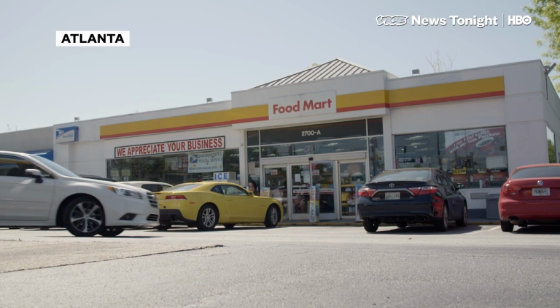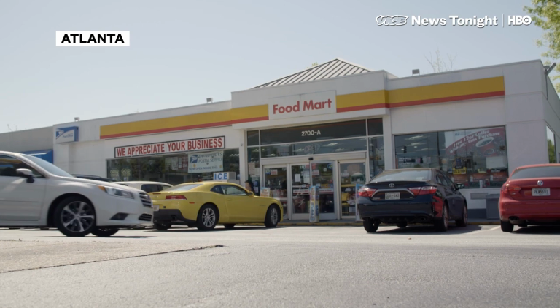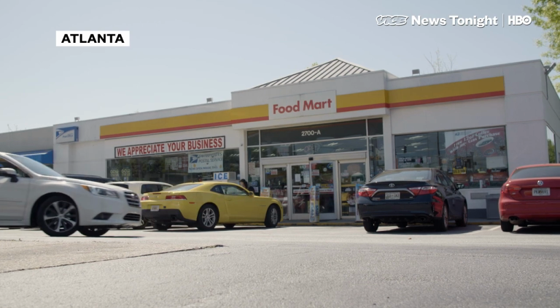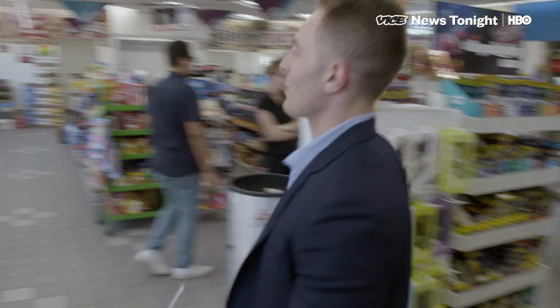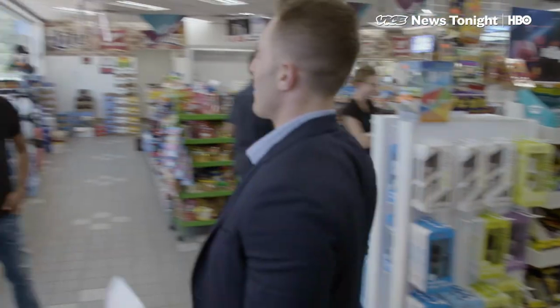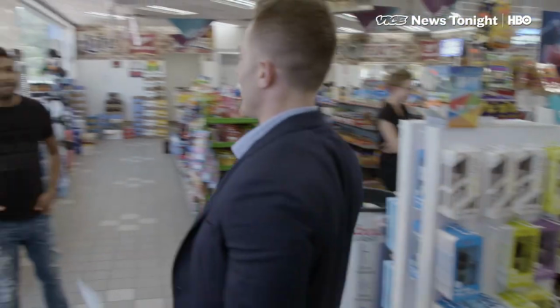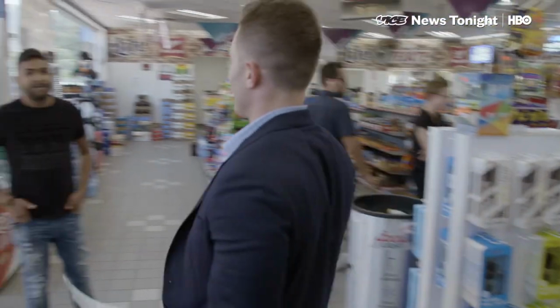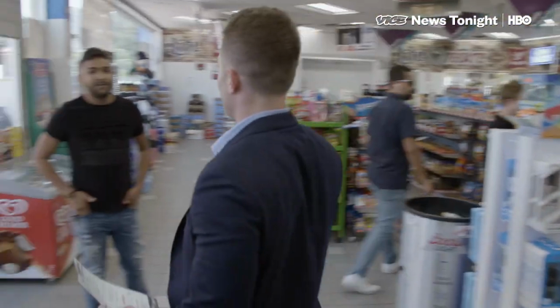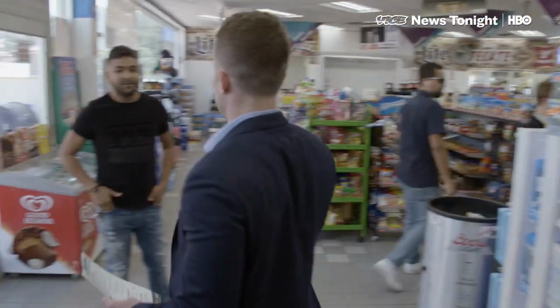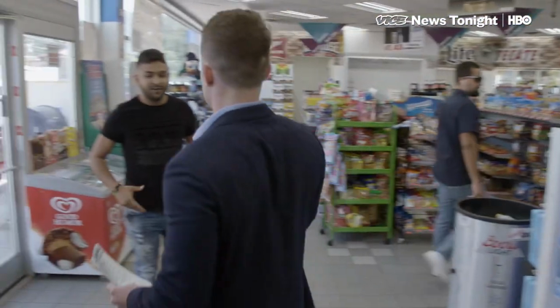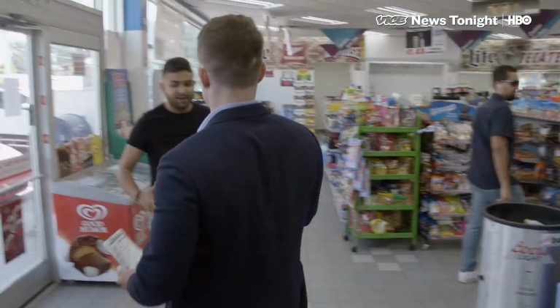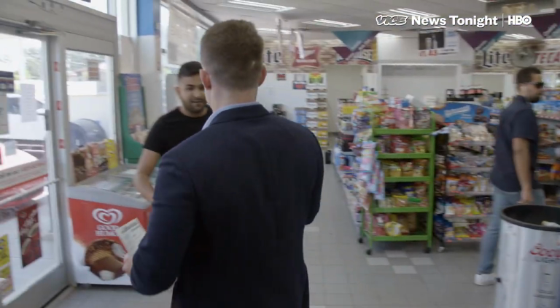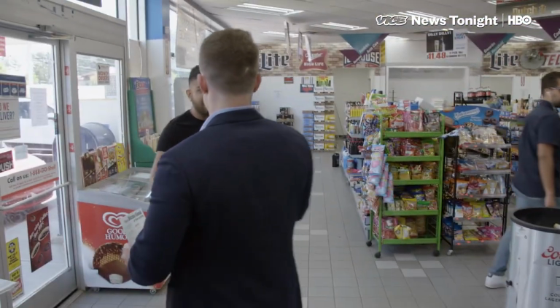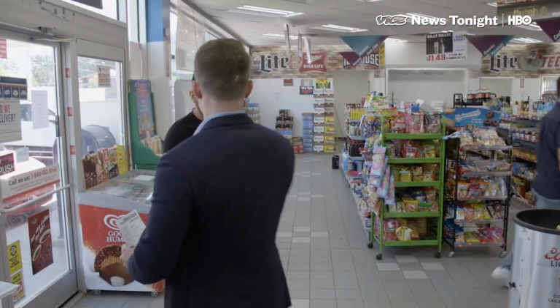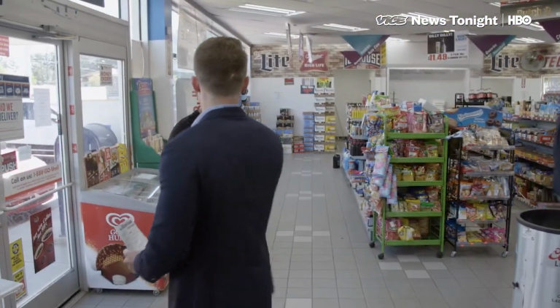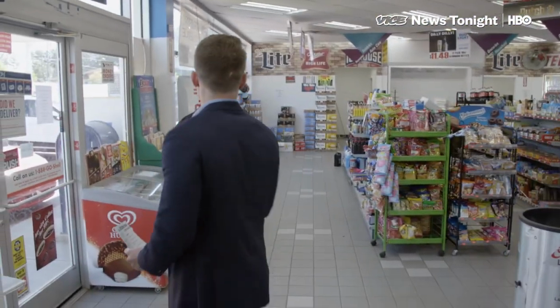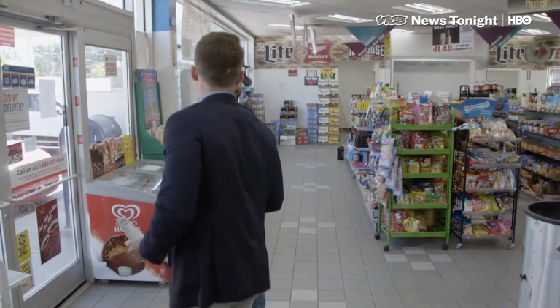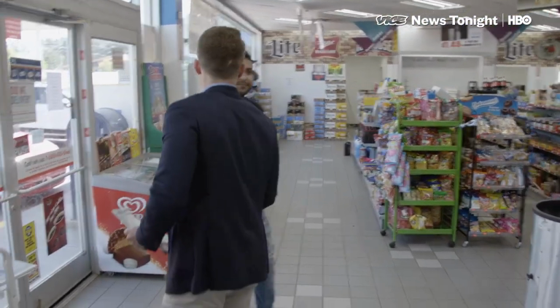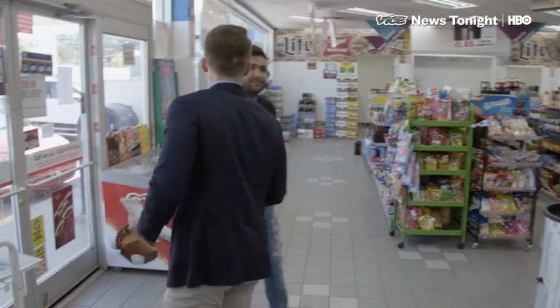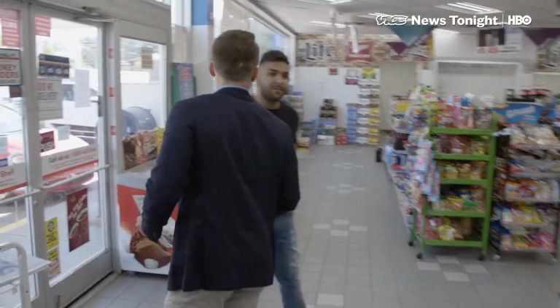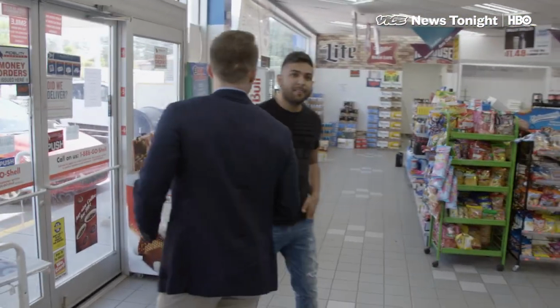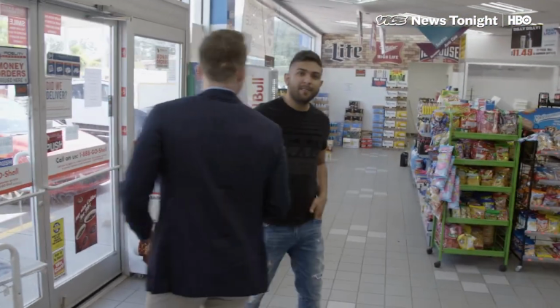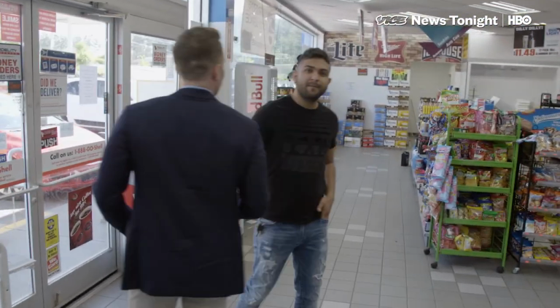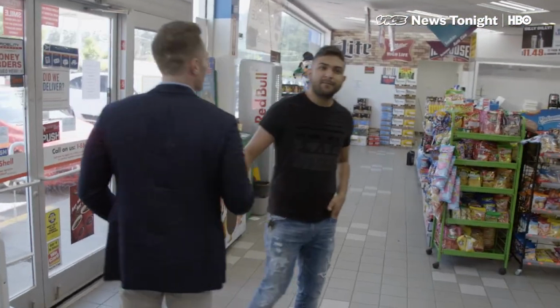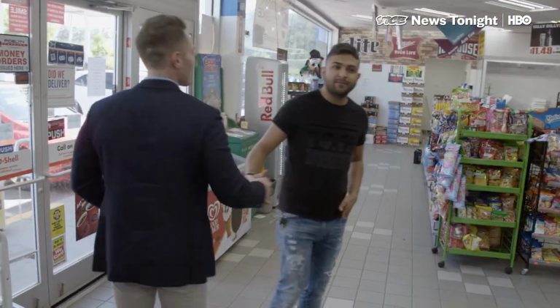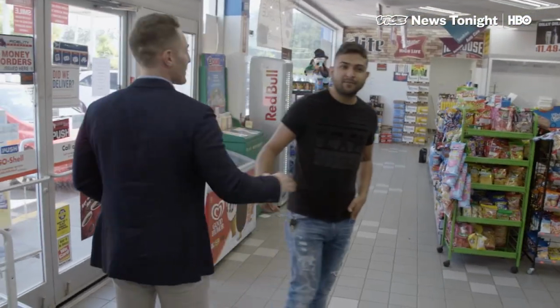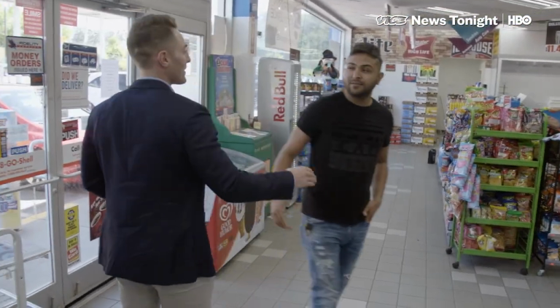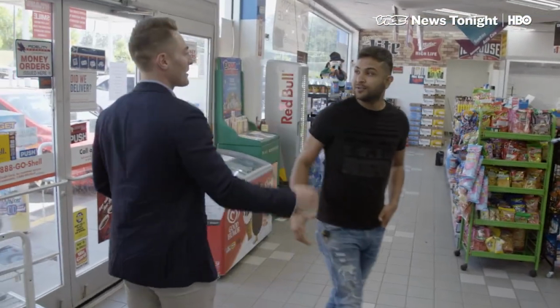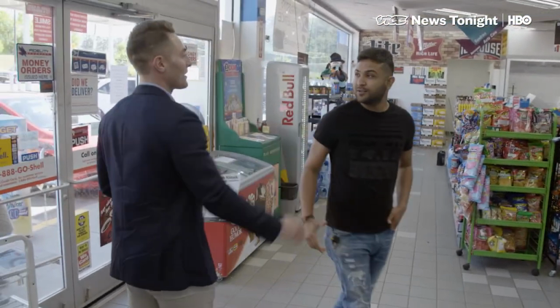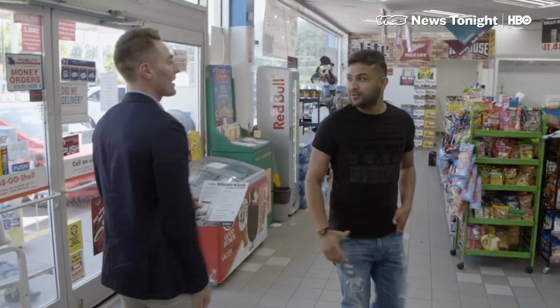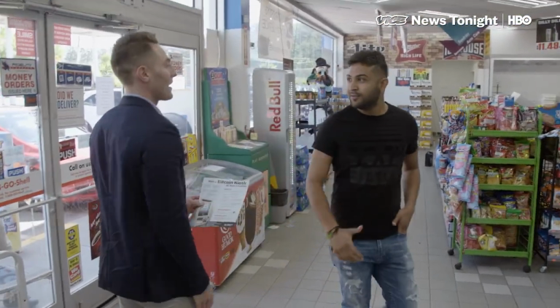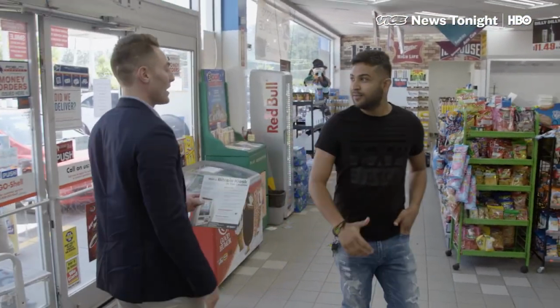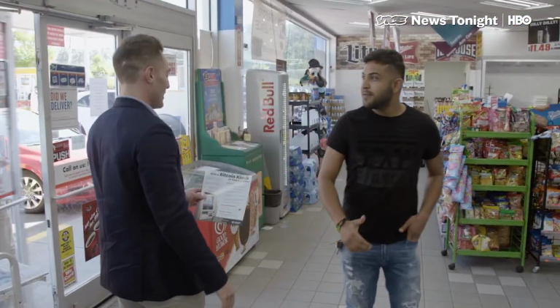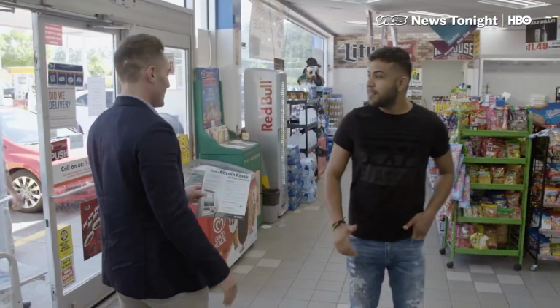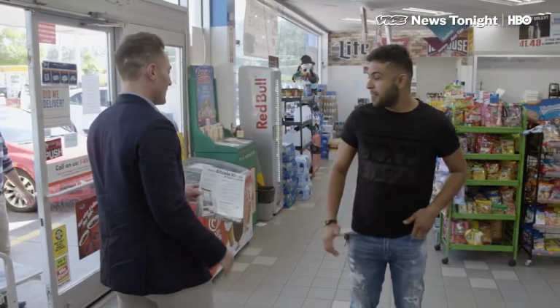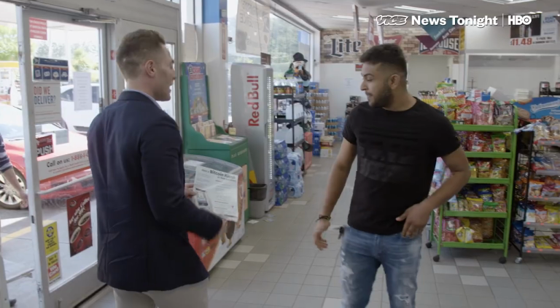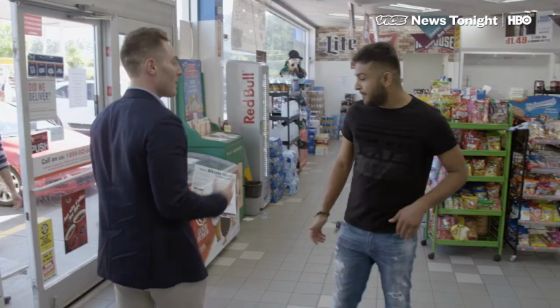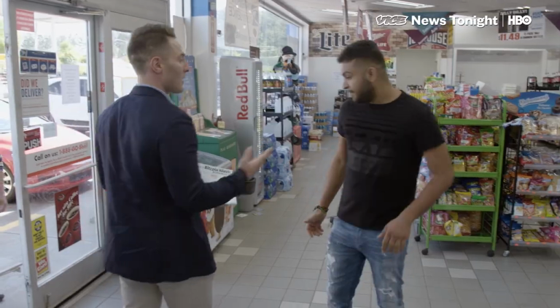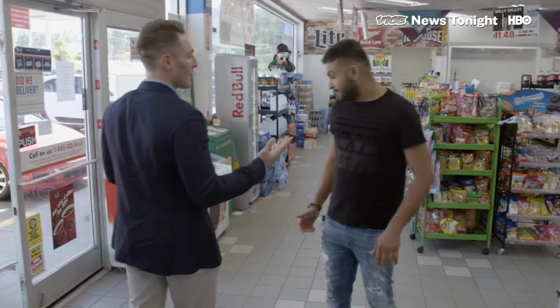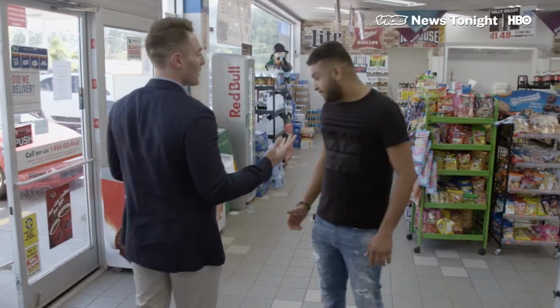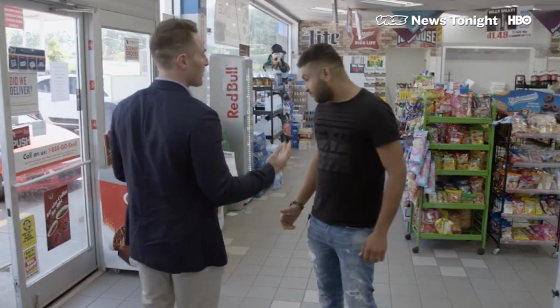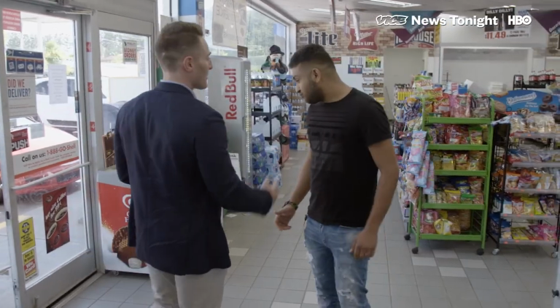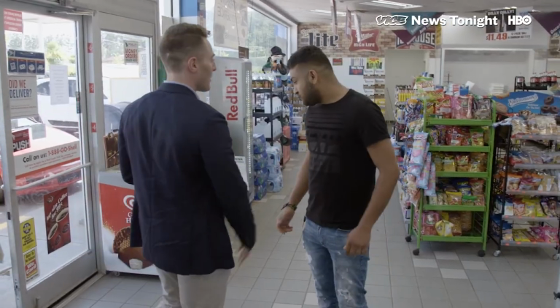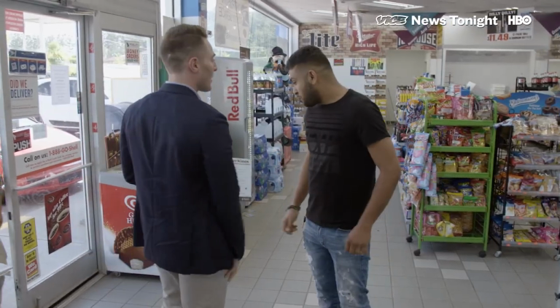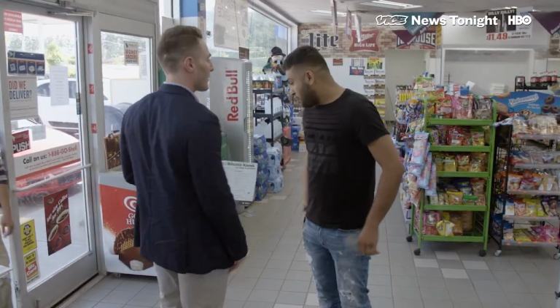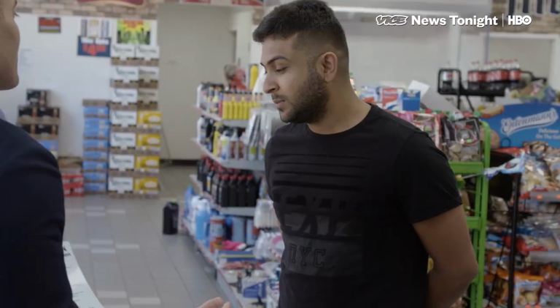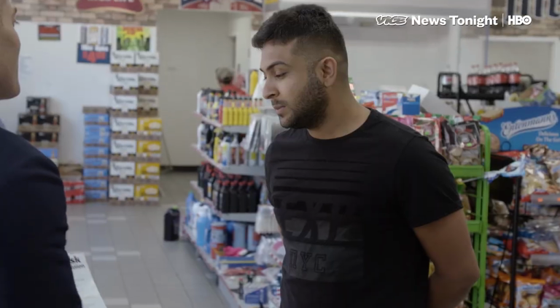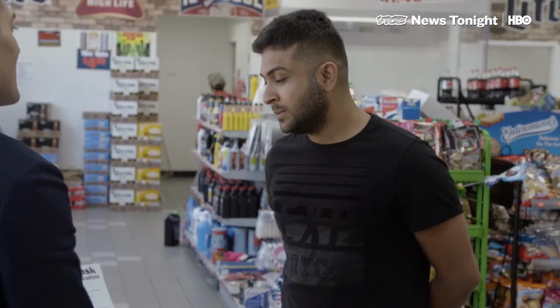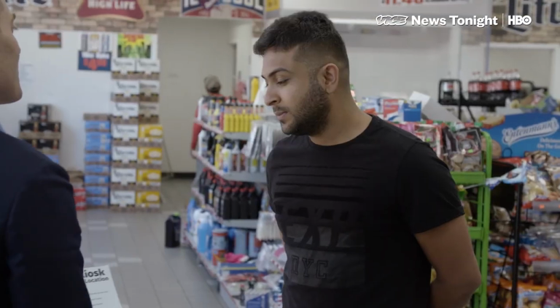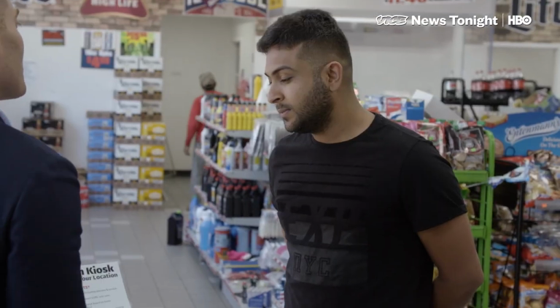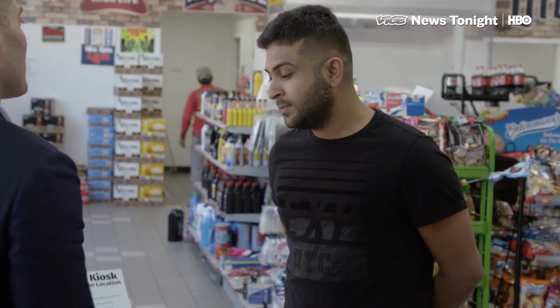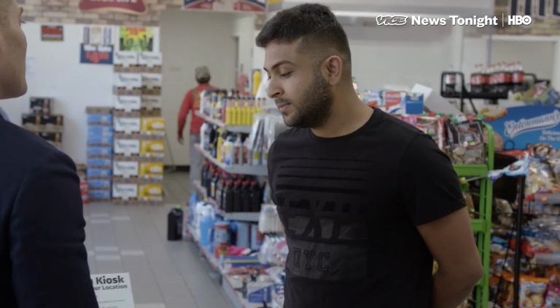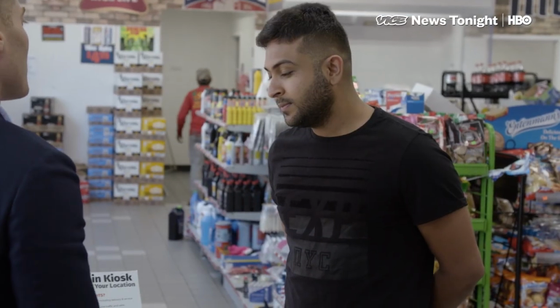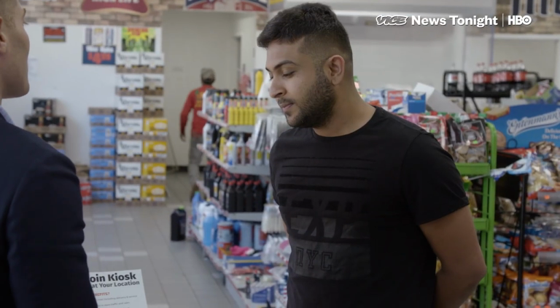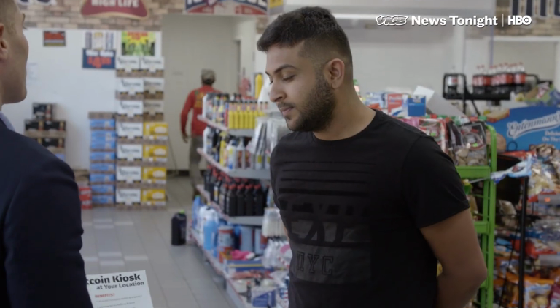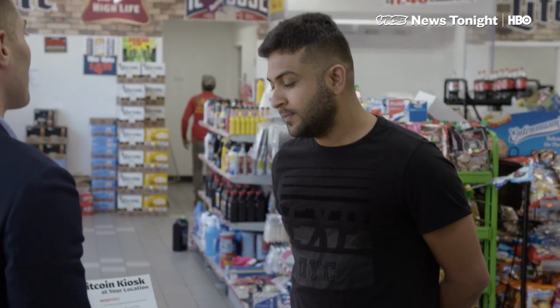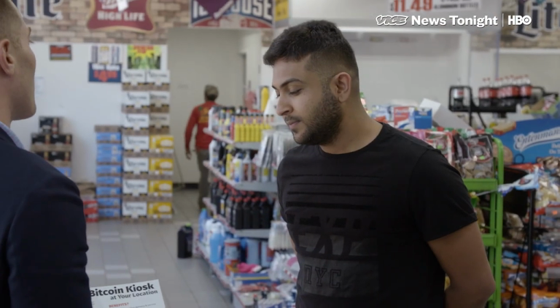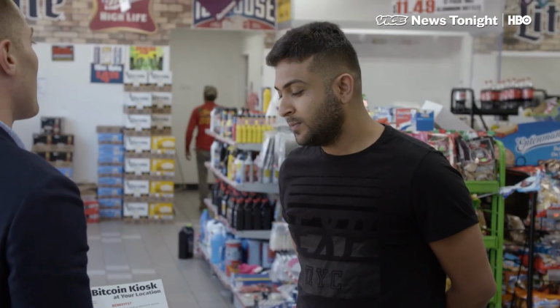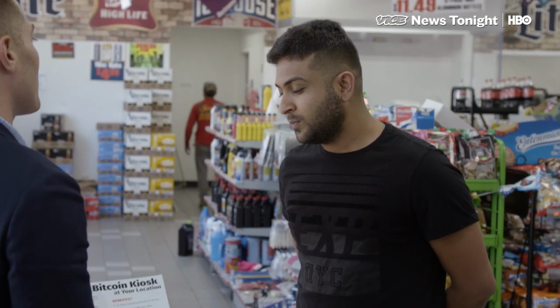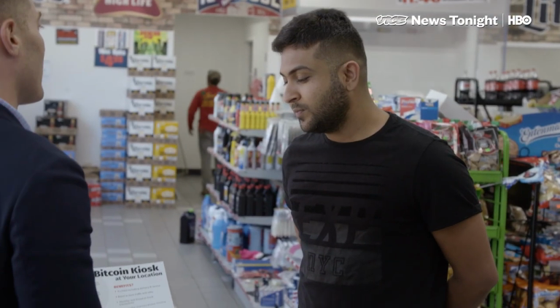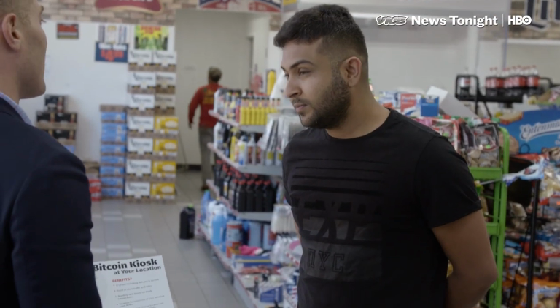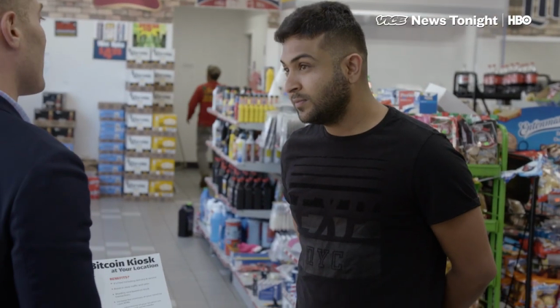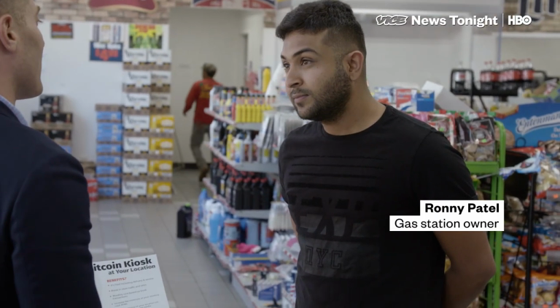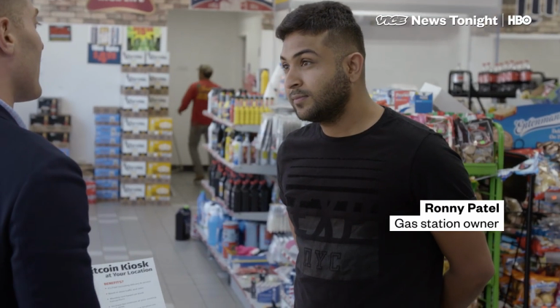How's it going? I'm Brandon. Nice to meet you. Yeah, I know you were talking about hosting one of our Bitcoin ATMs.